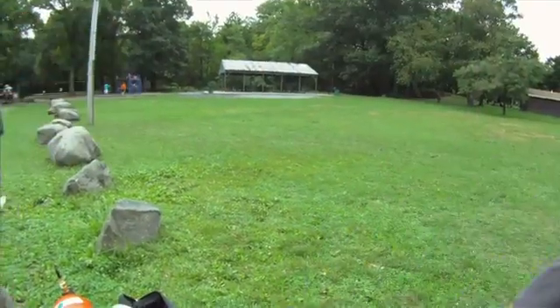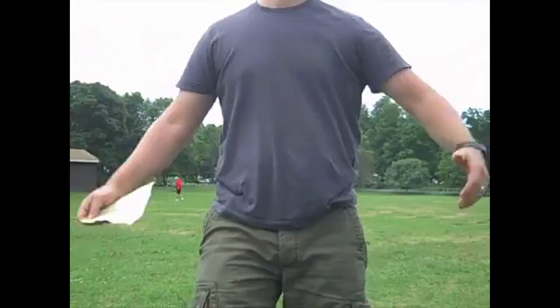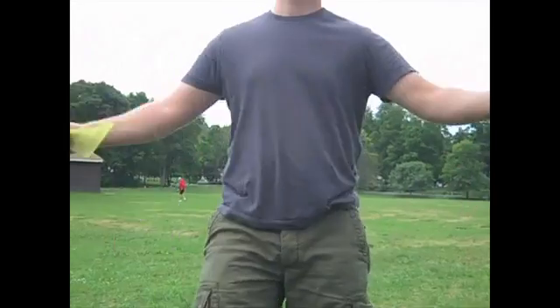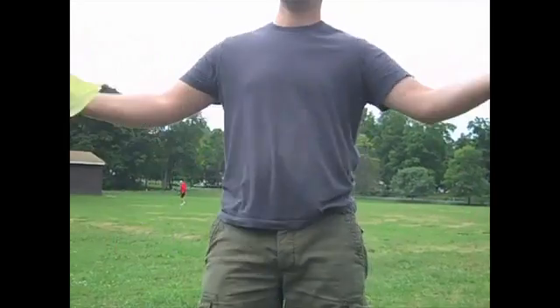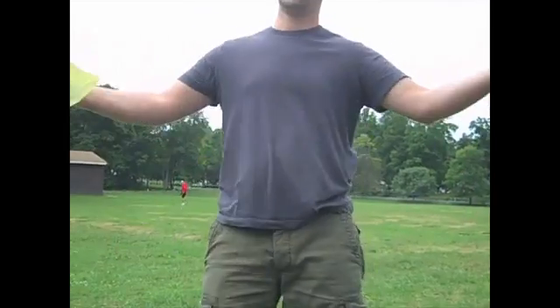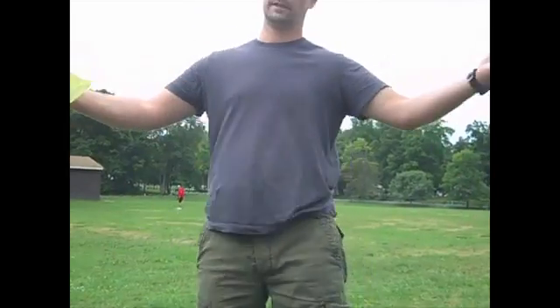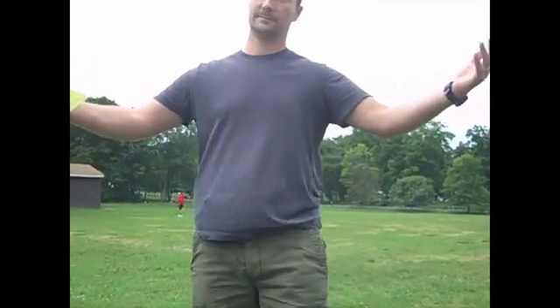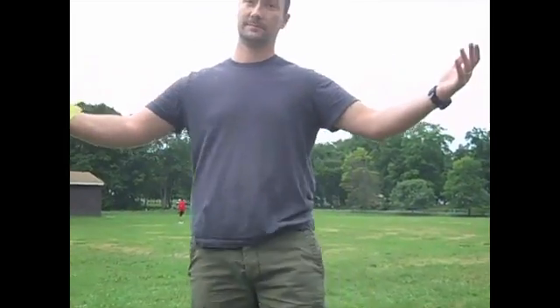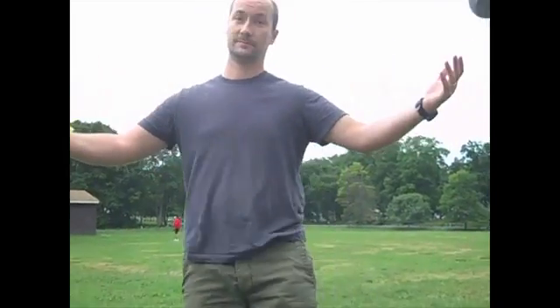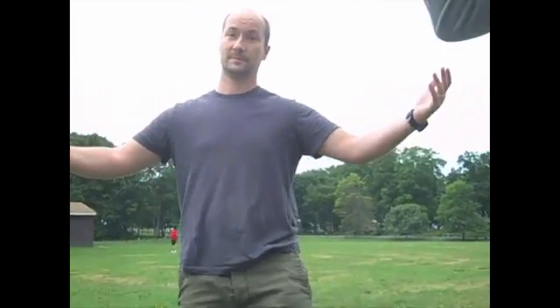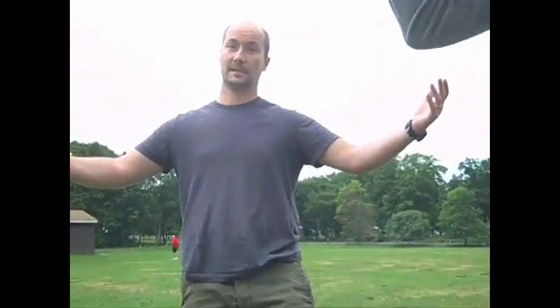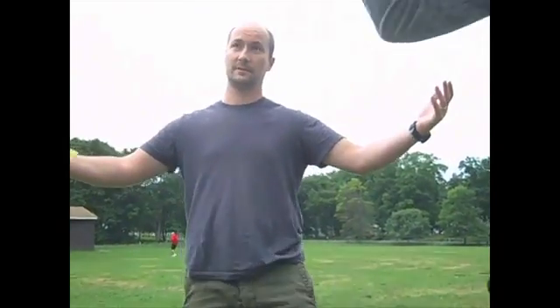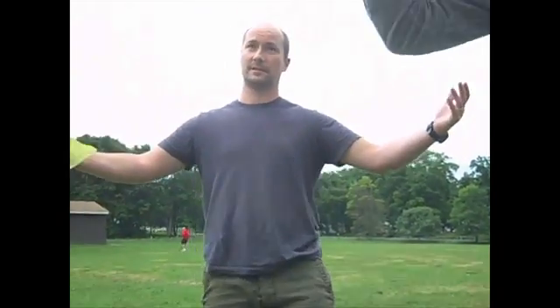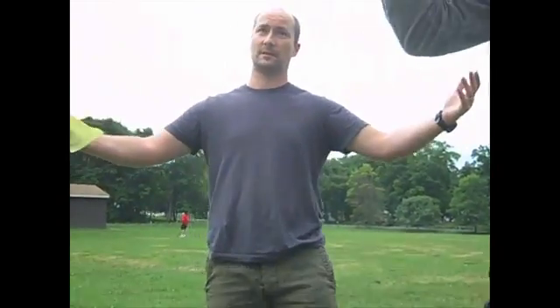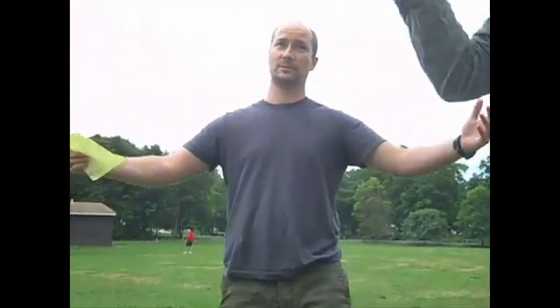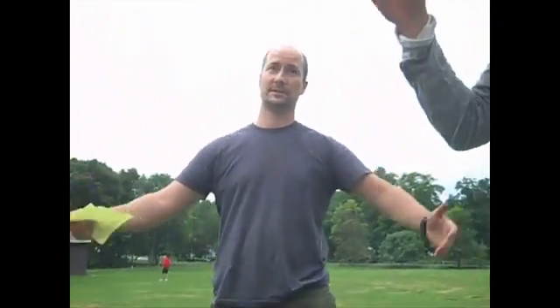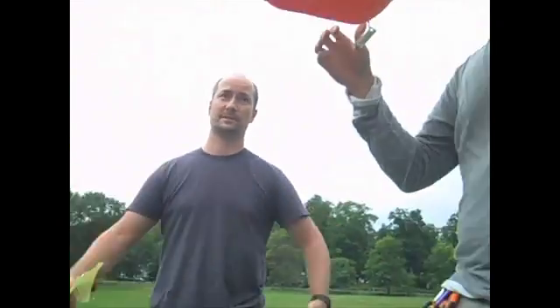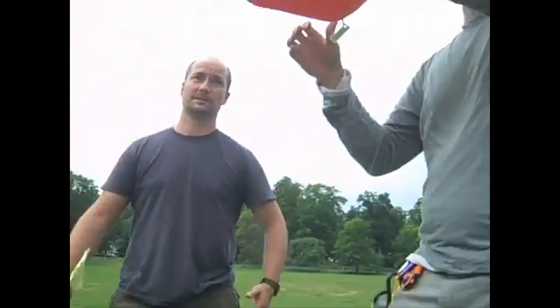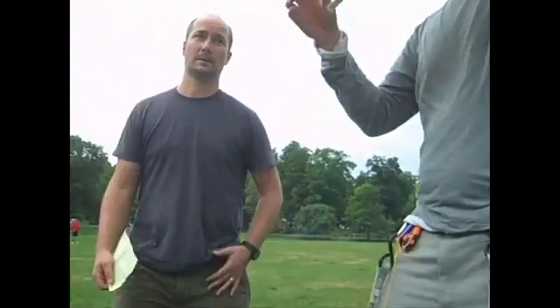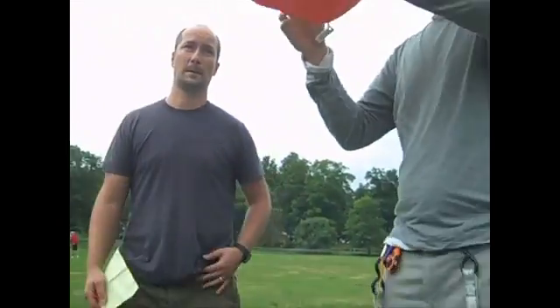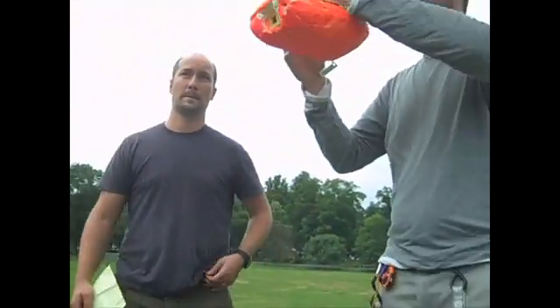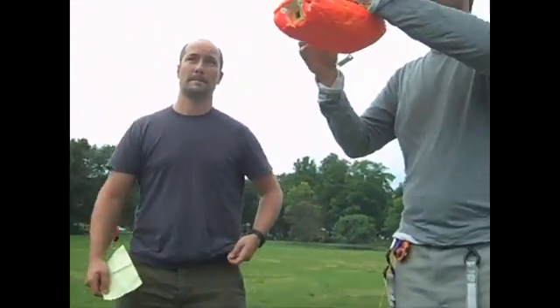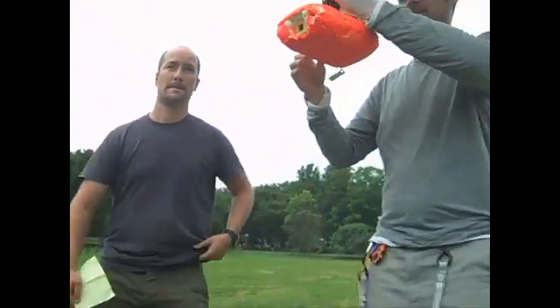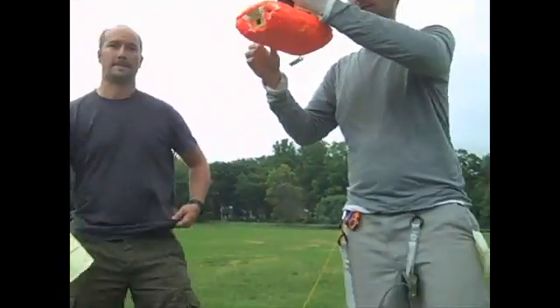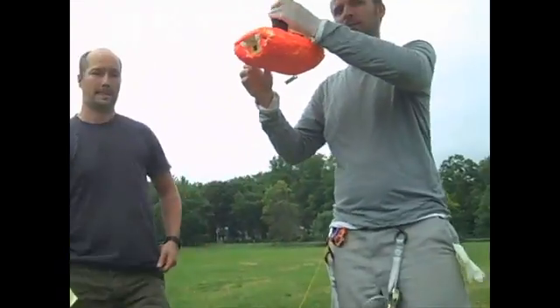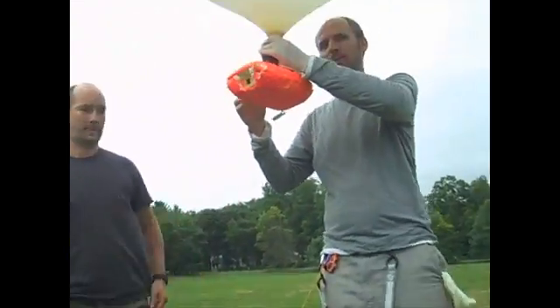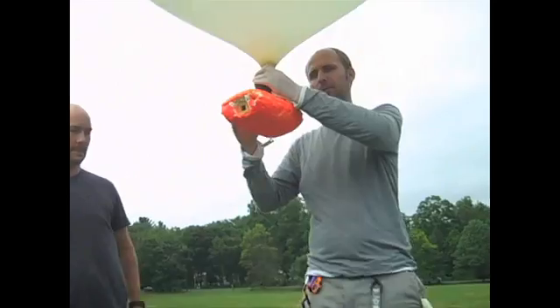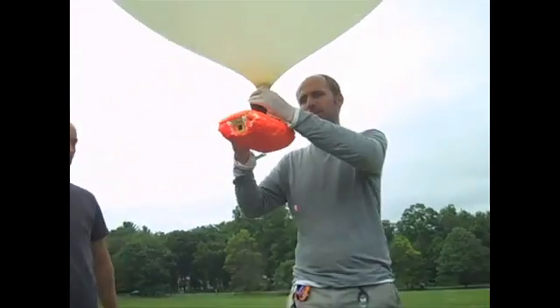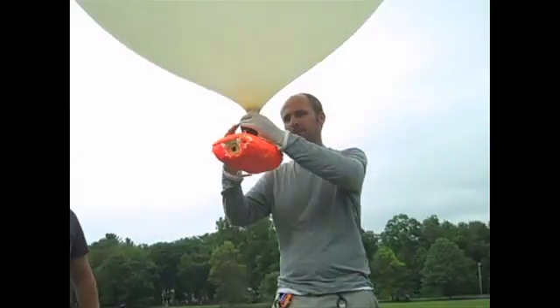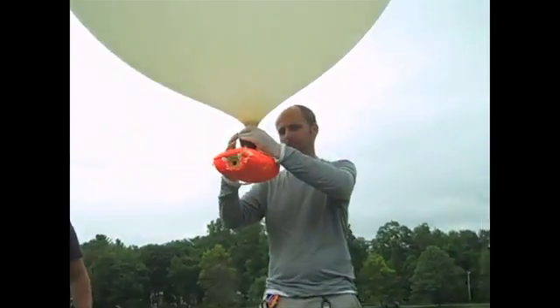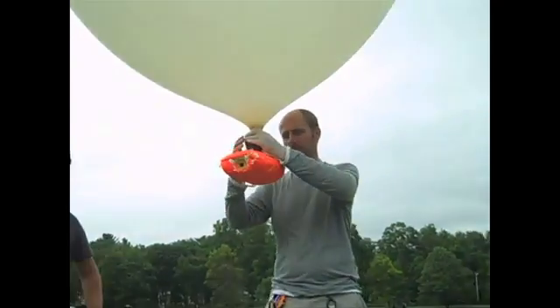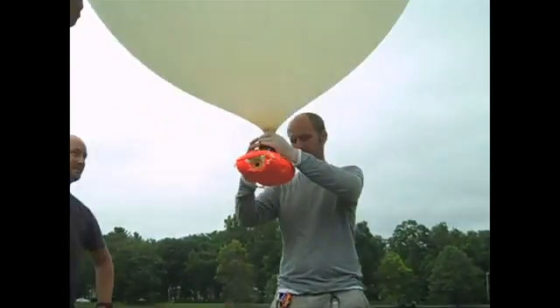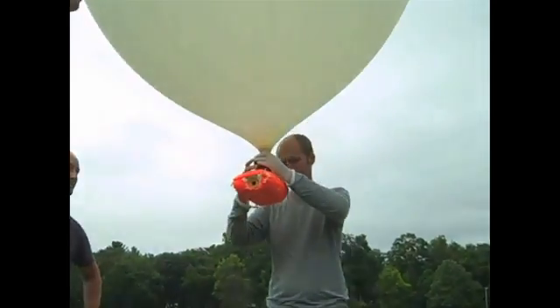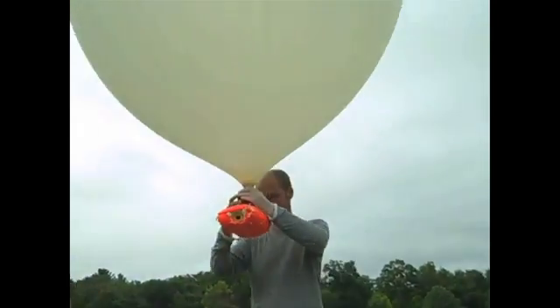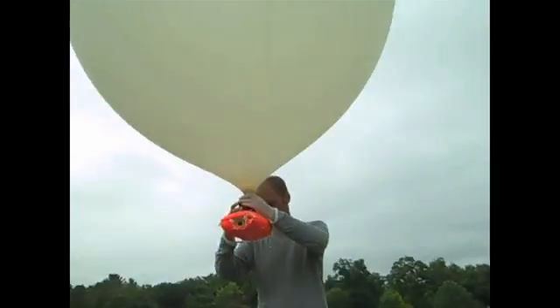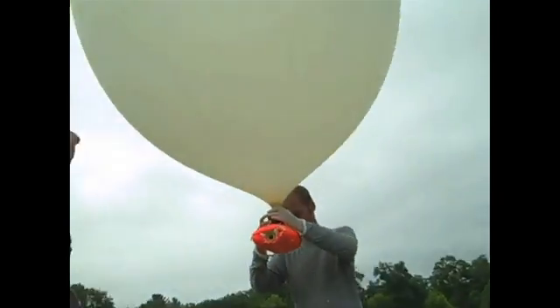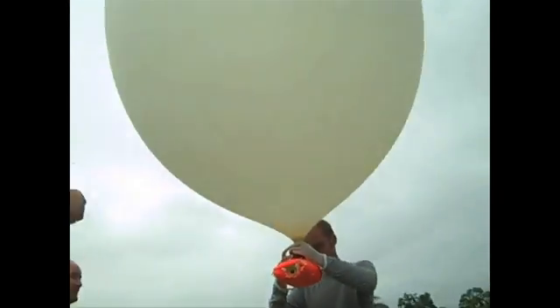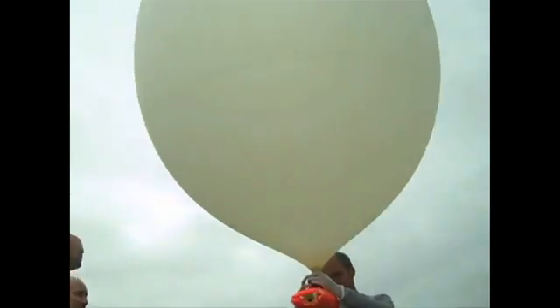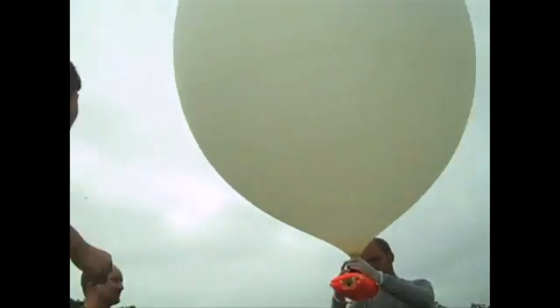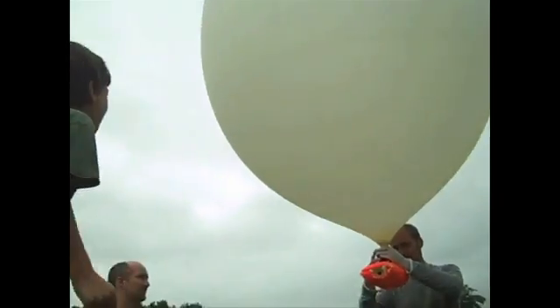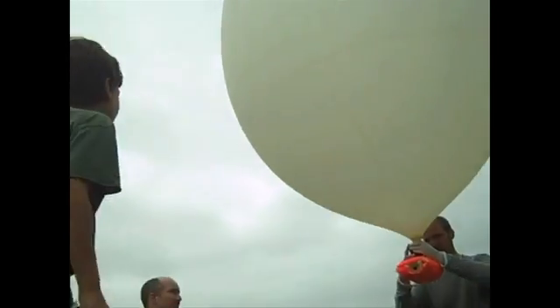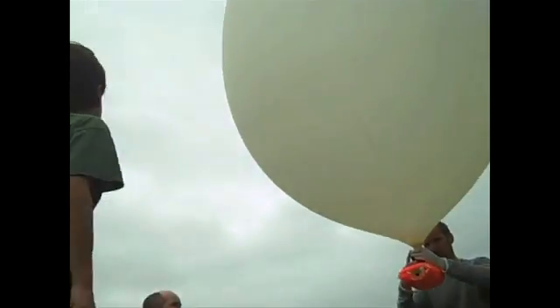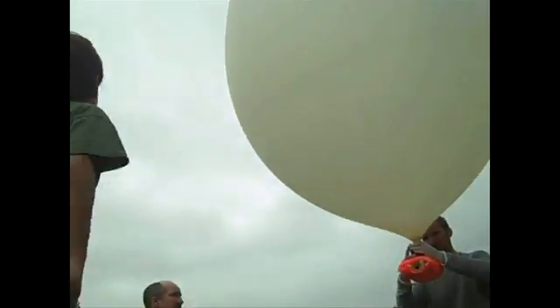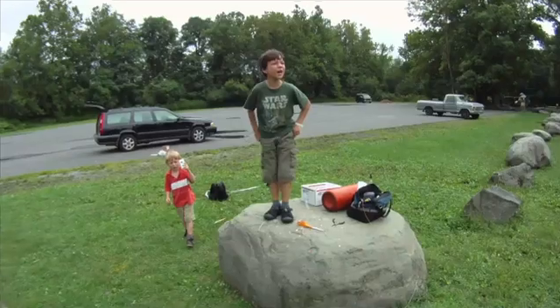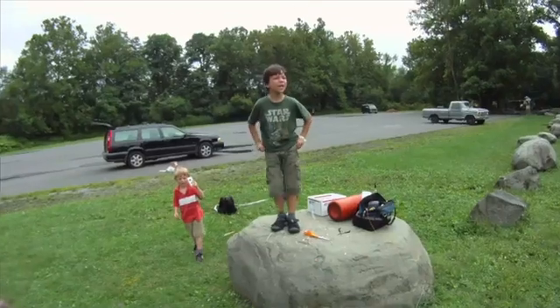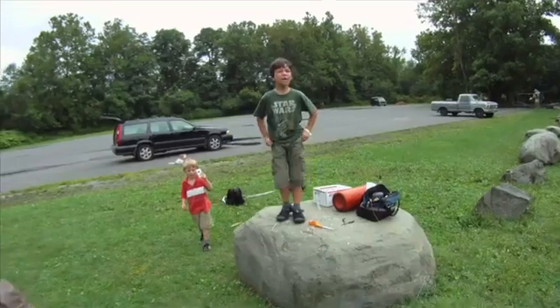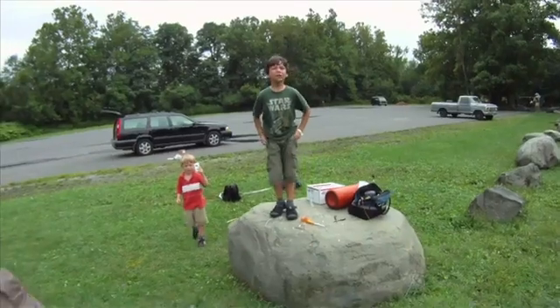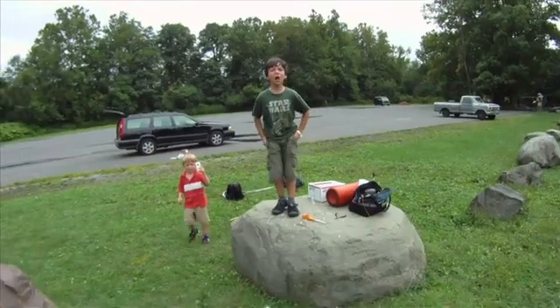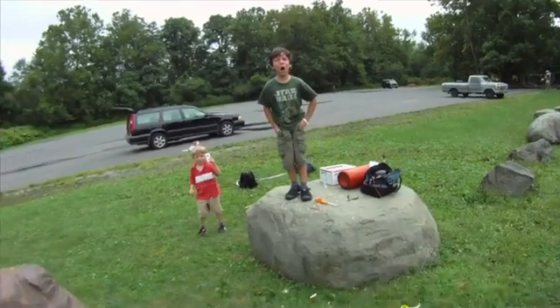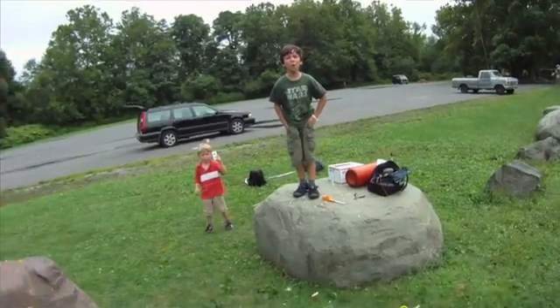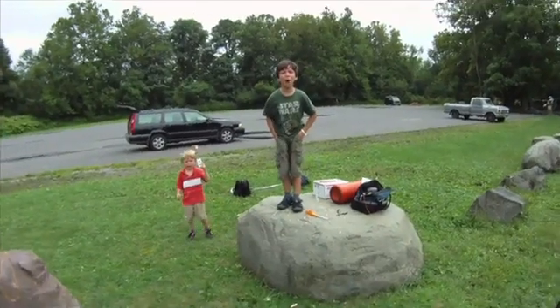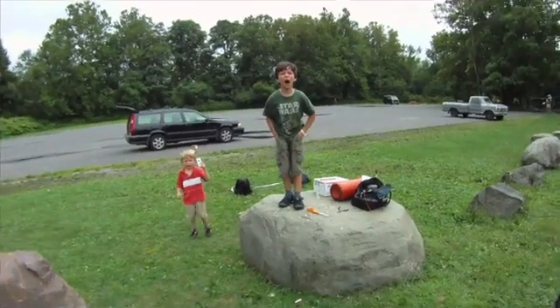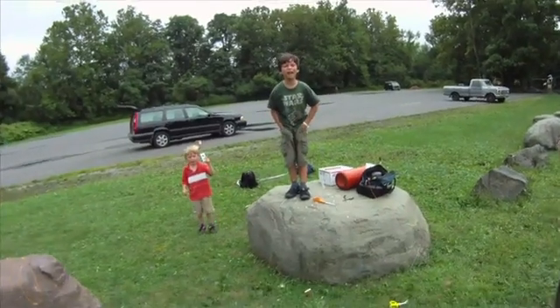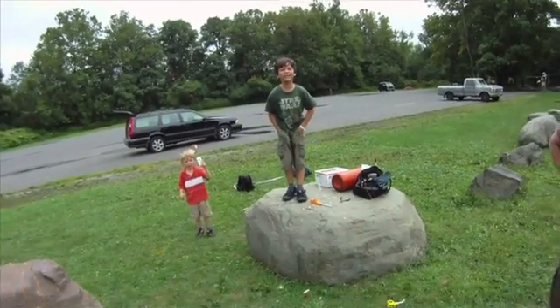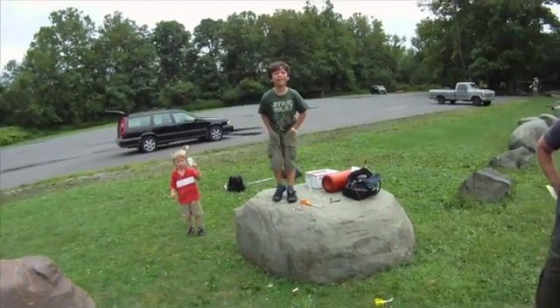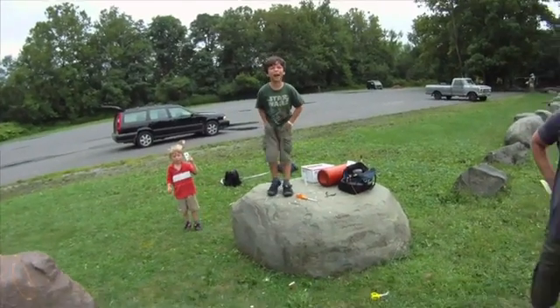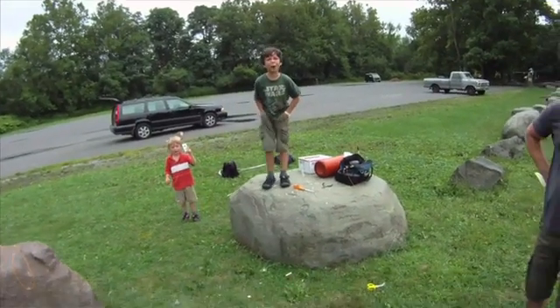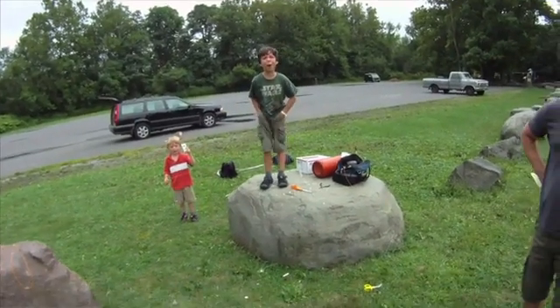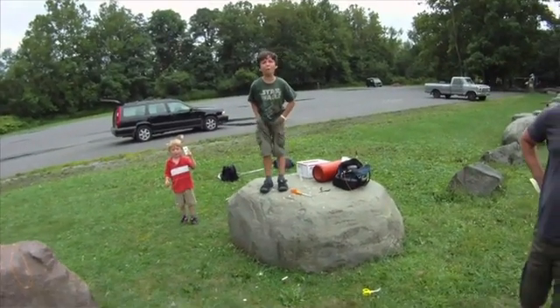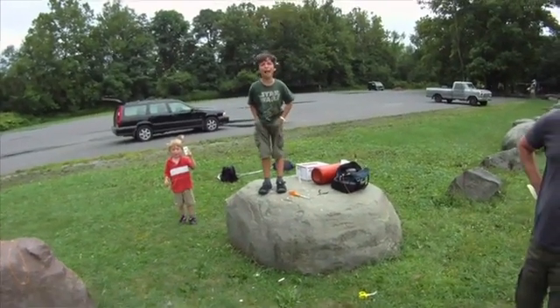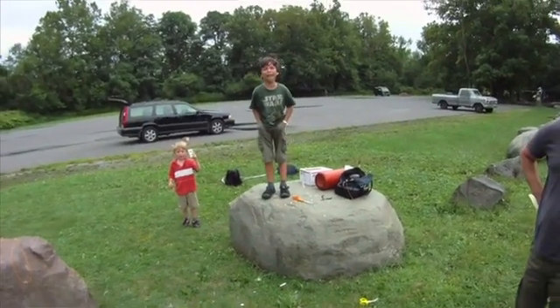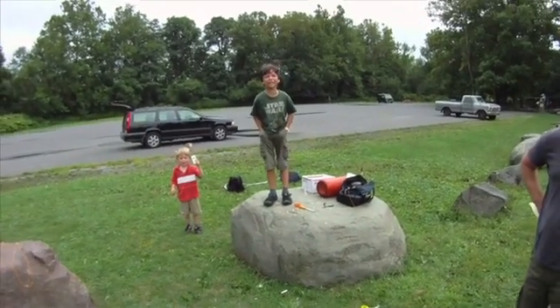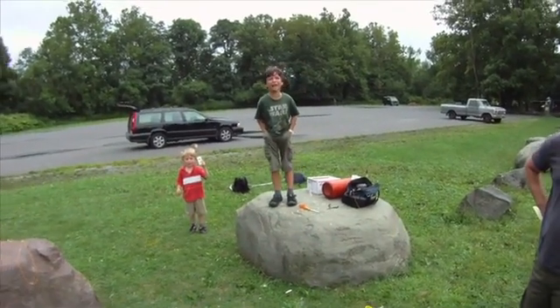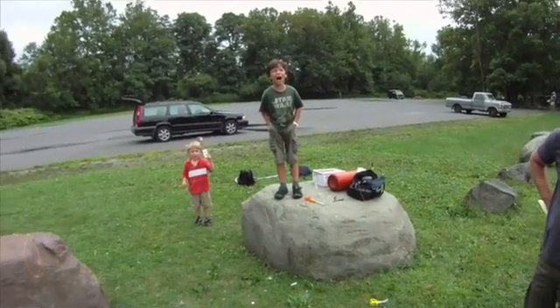Let's do it! Countdown! 10, 9, 8, 7, 6, 5, 4, 3, 2, 1, 0 — bump stop!